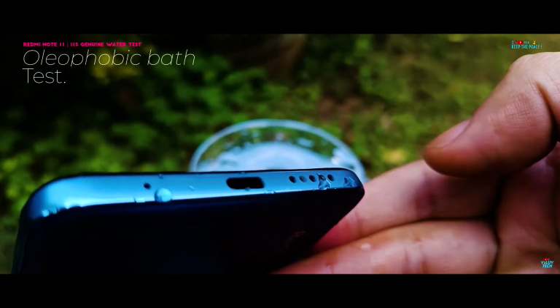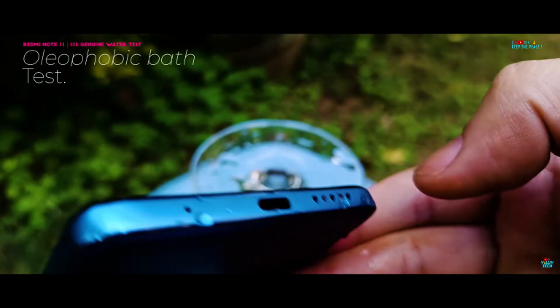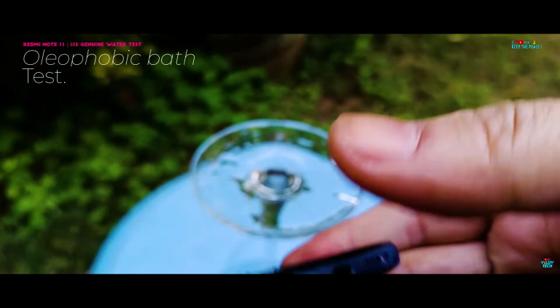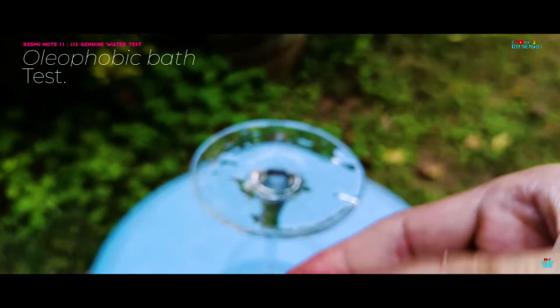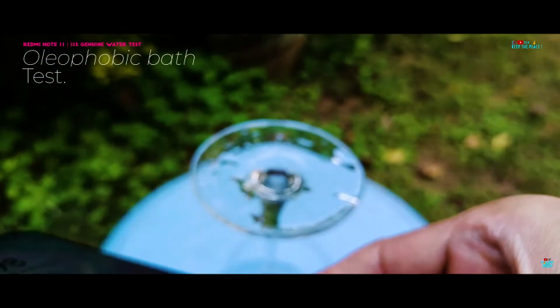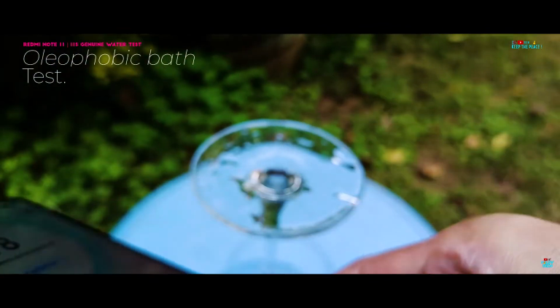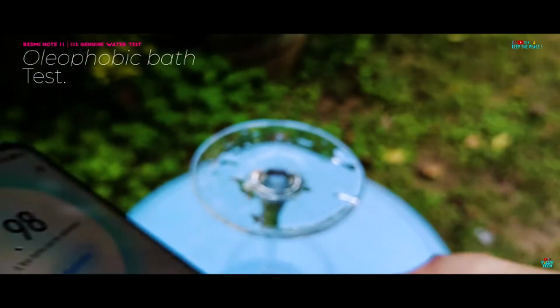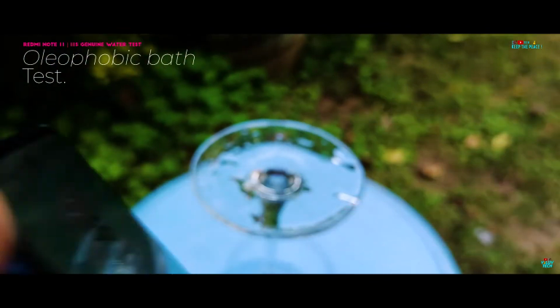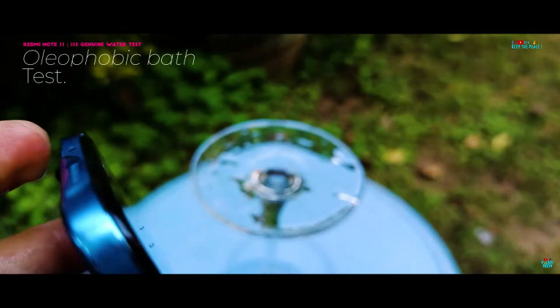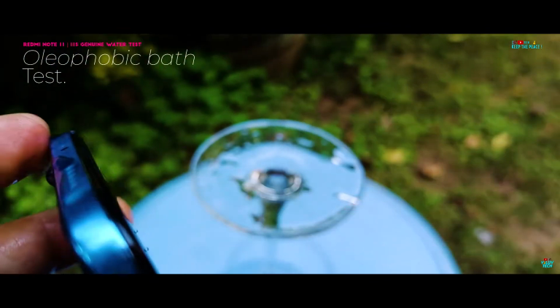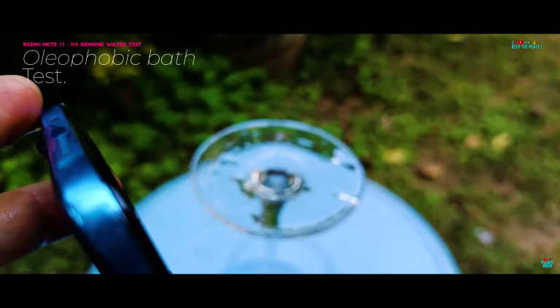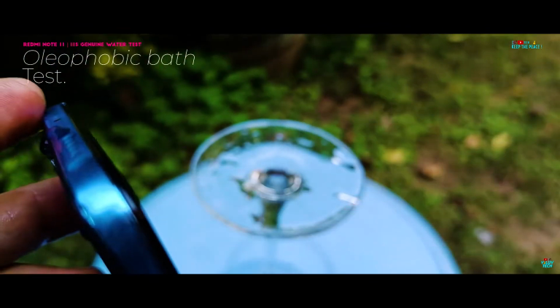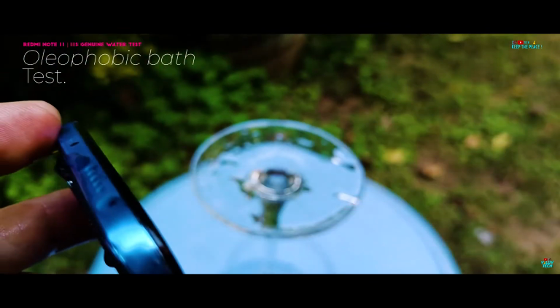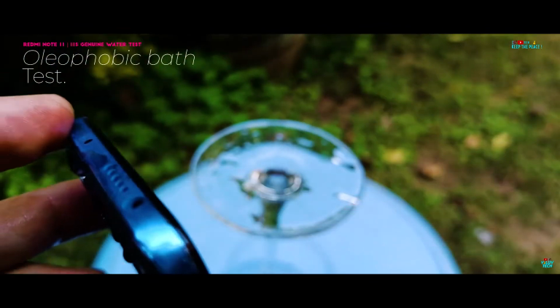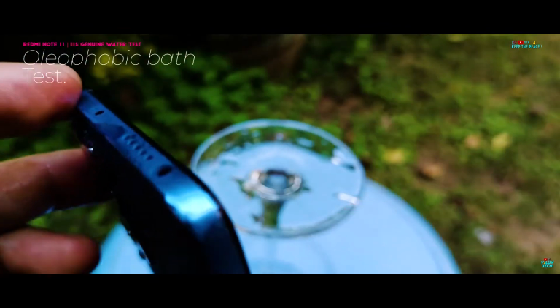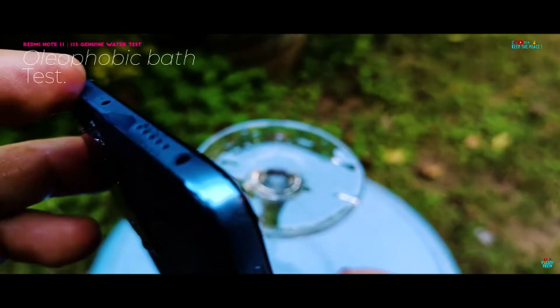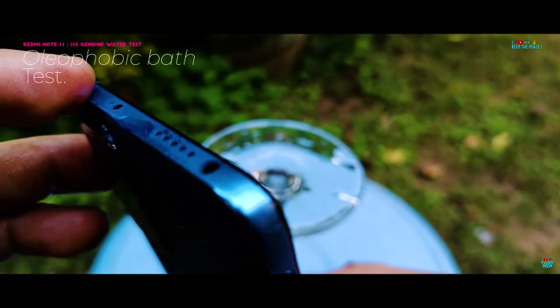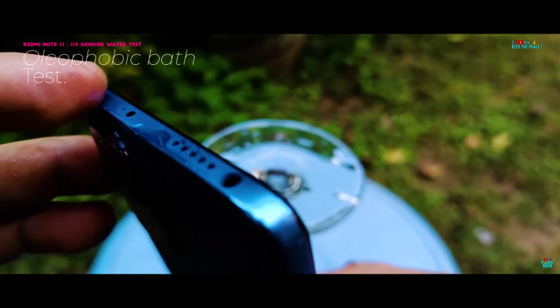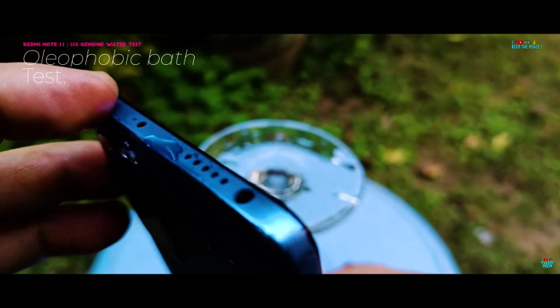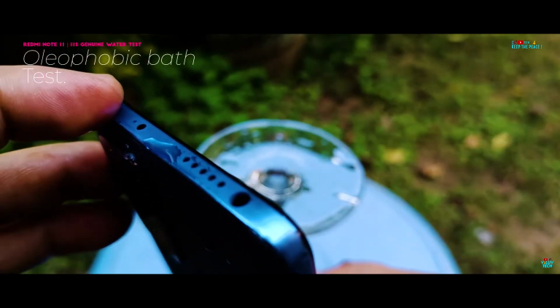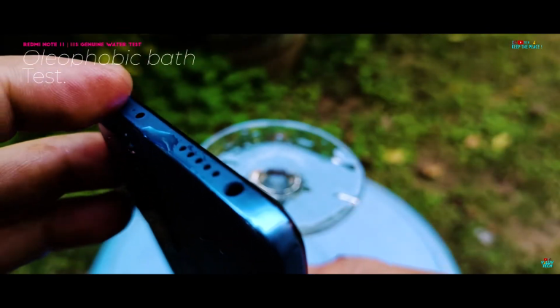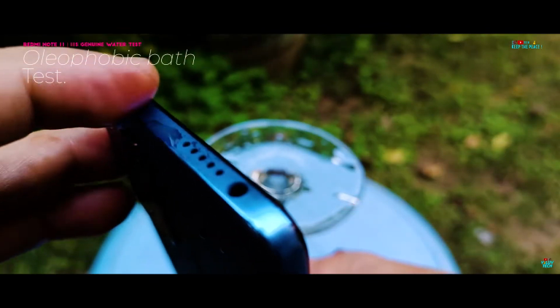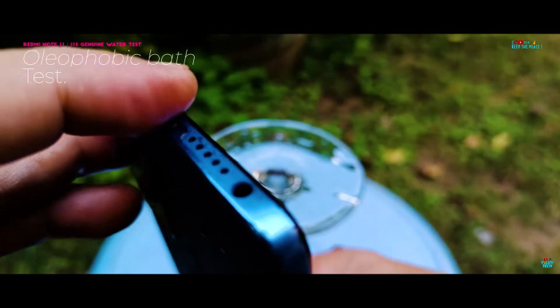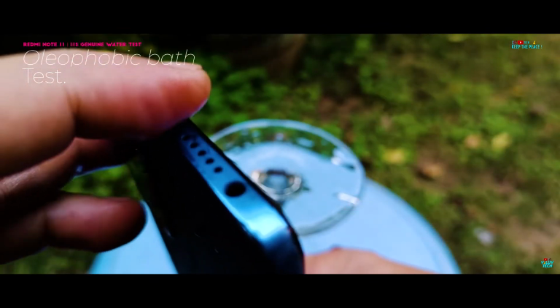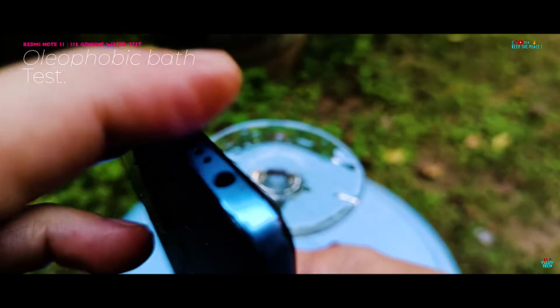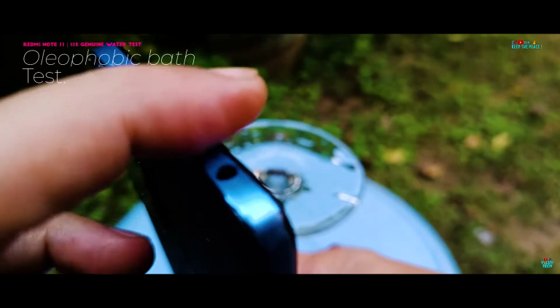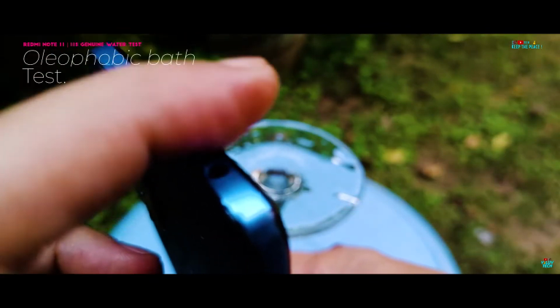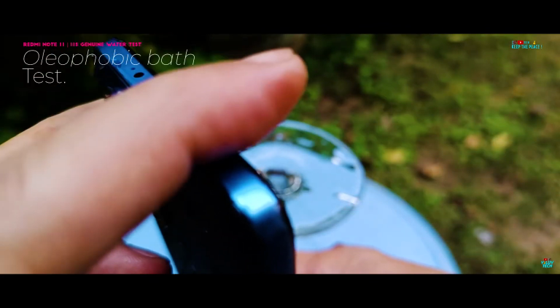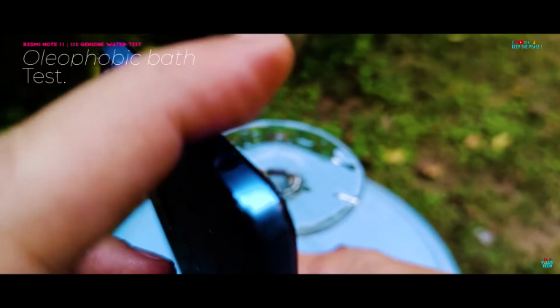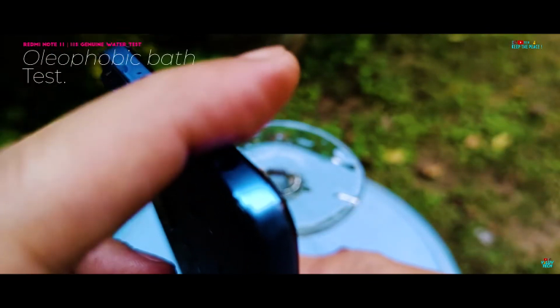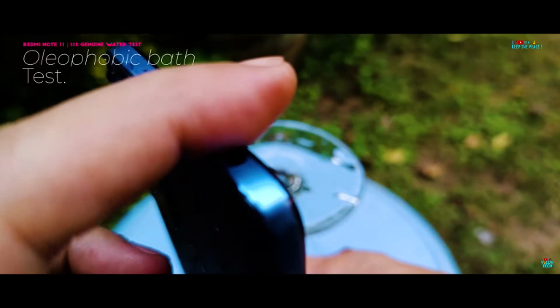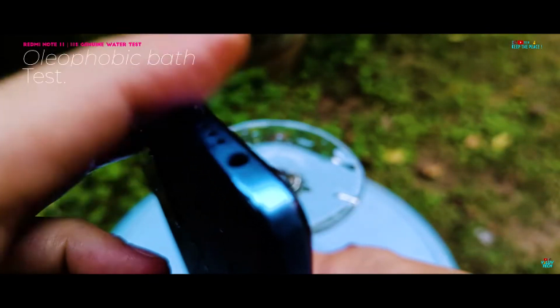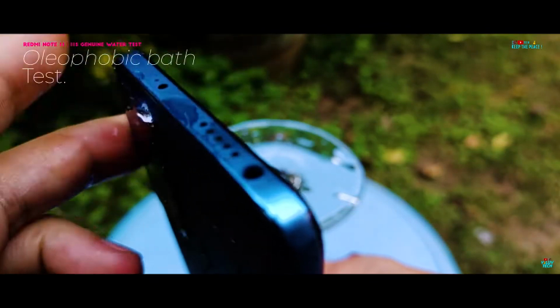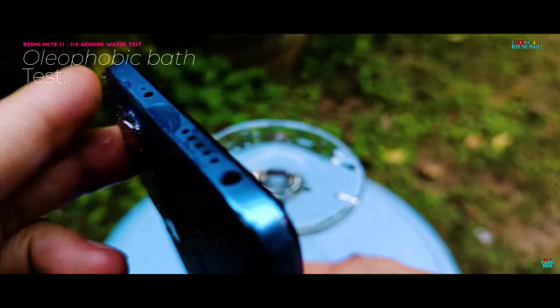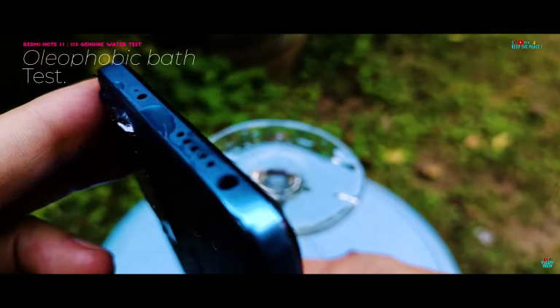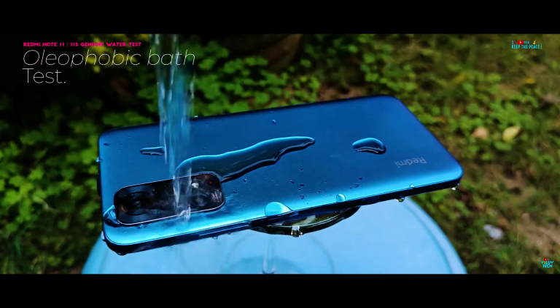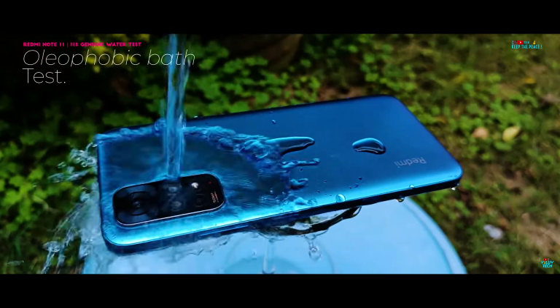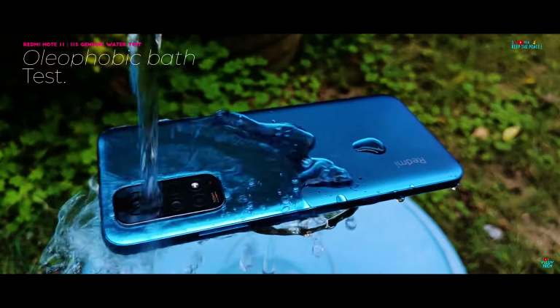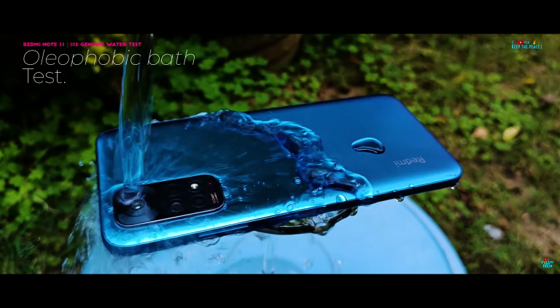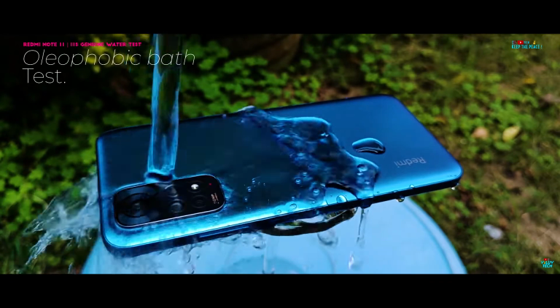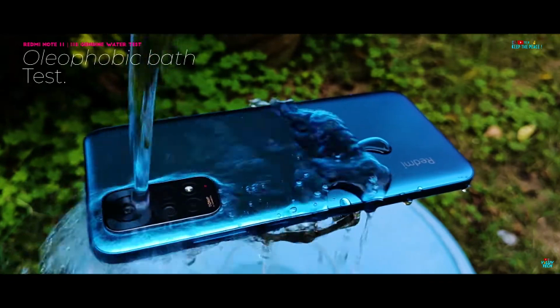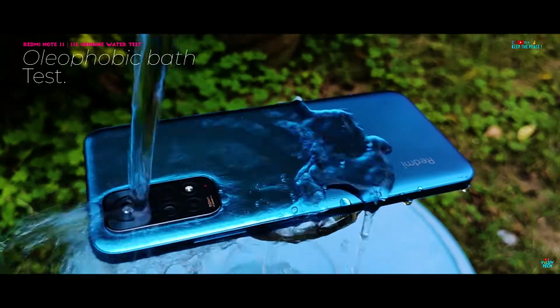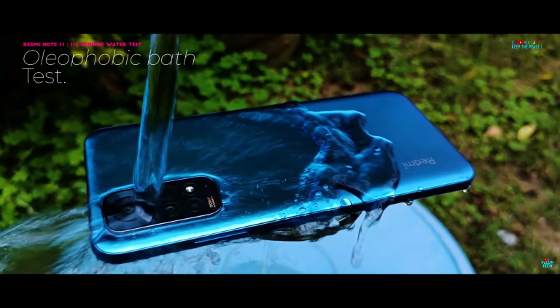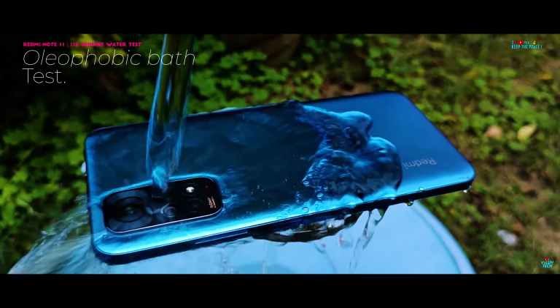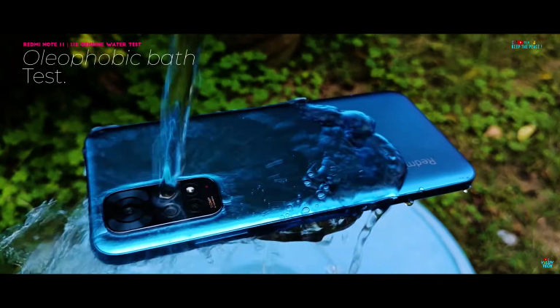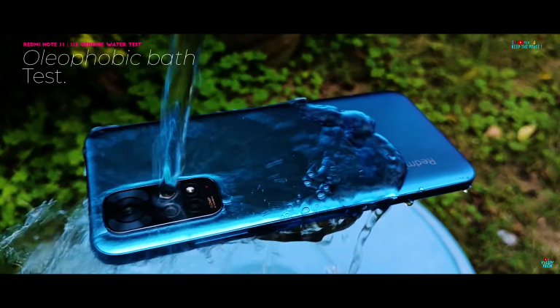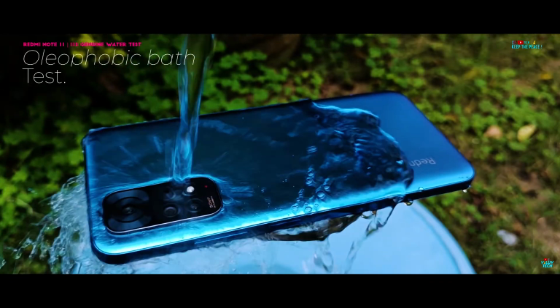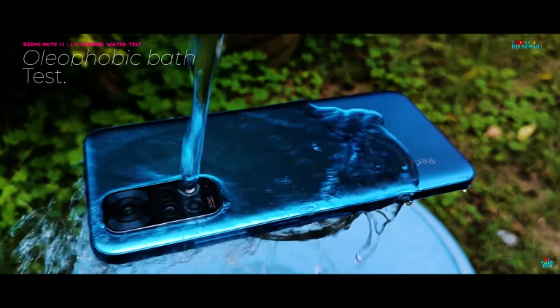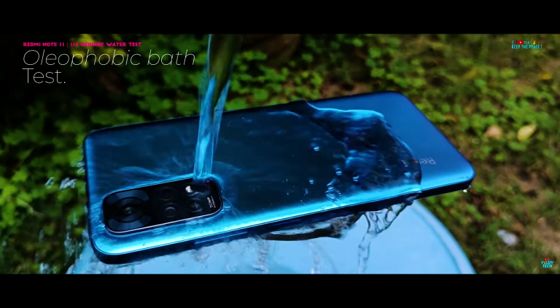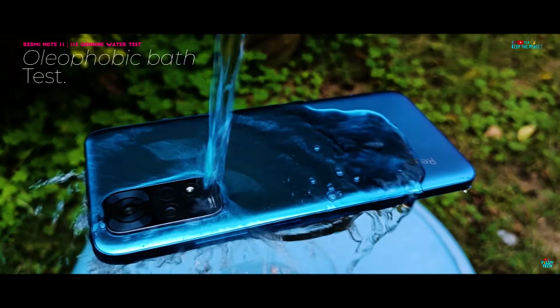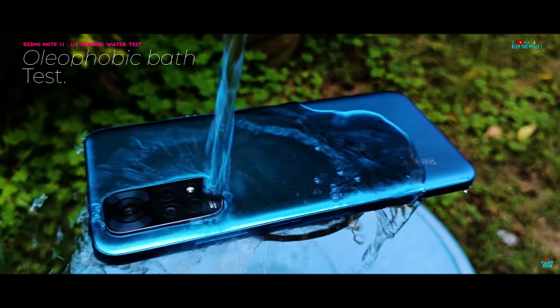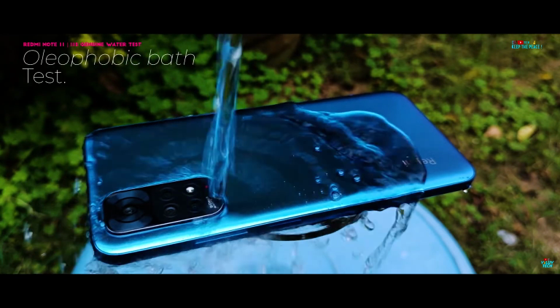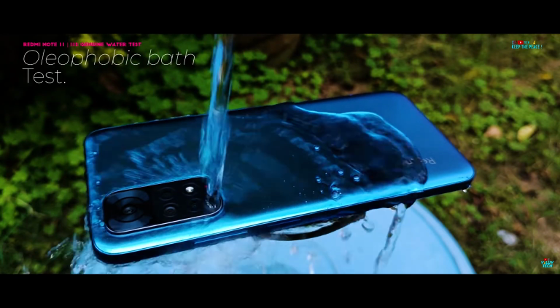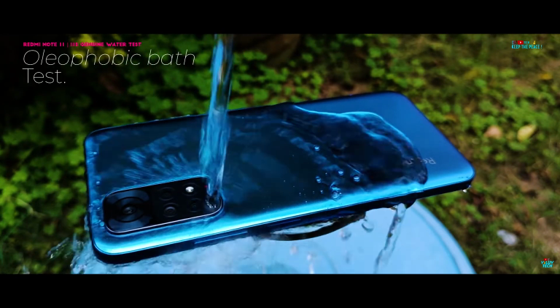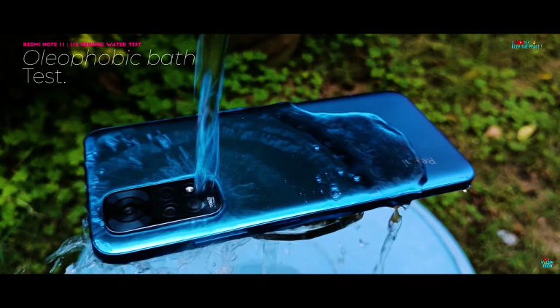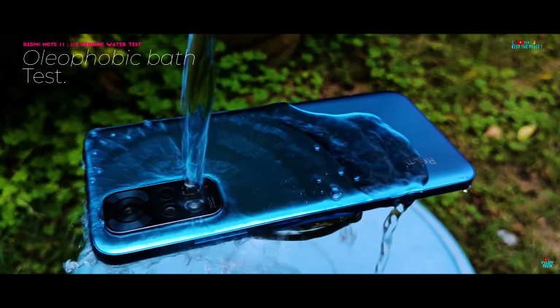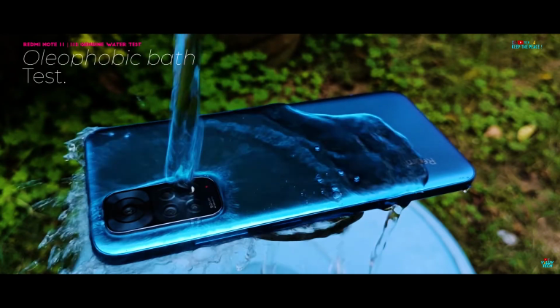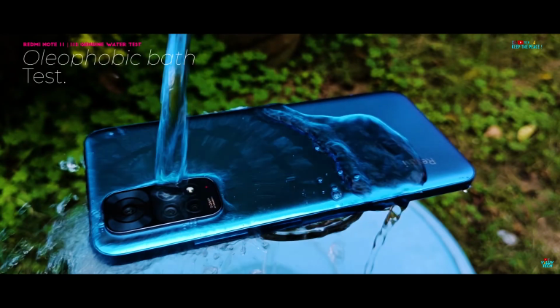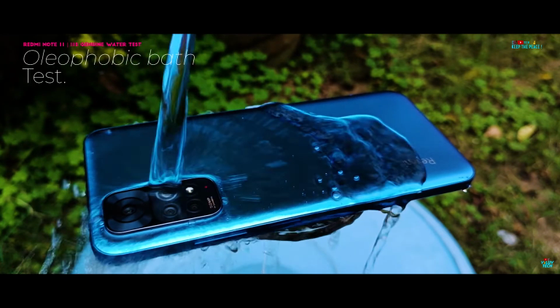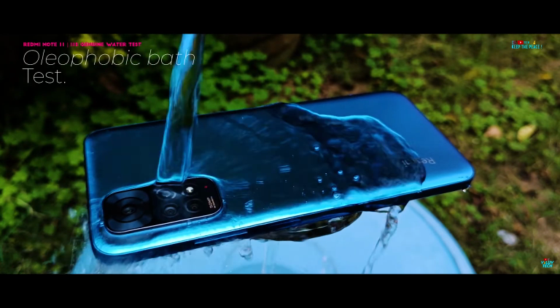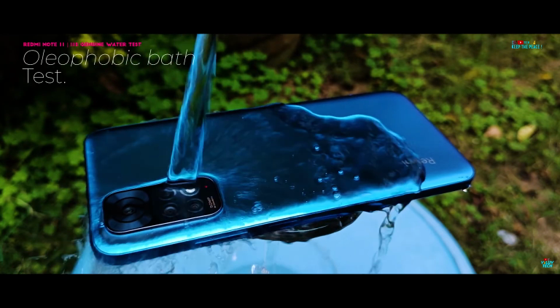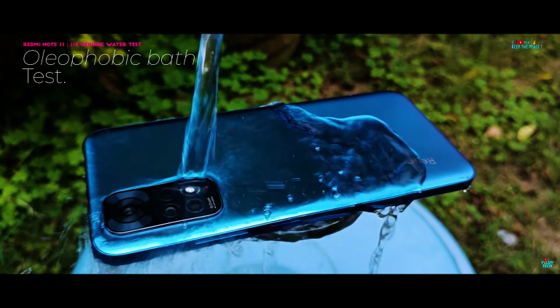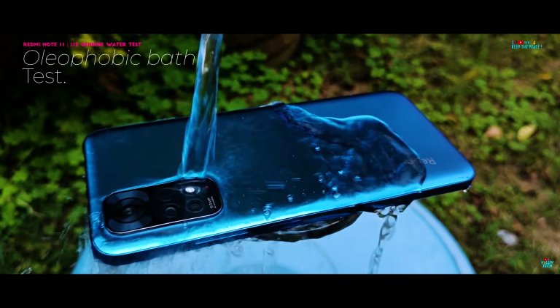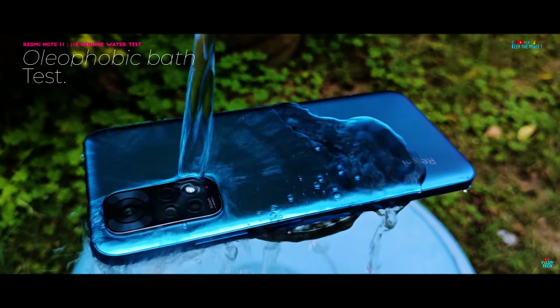We are further going to prove this fact in our next video featuring a Realme device, a brand which has never failed a water test till date.